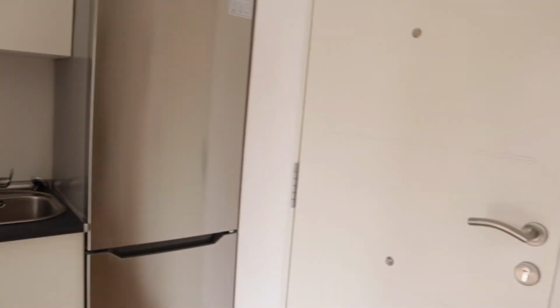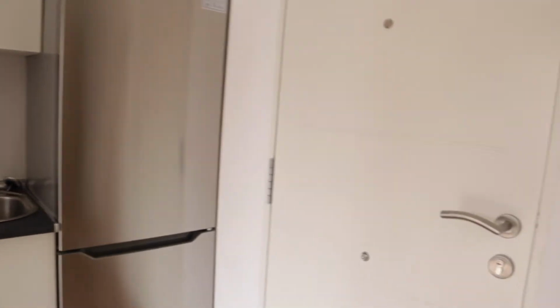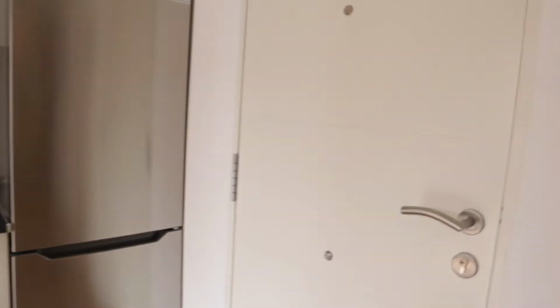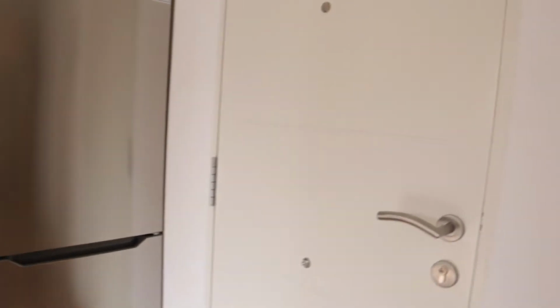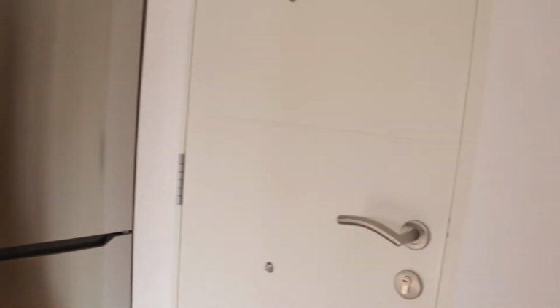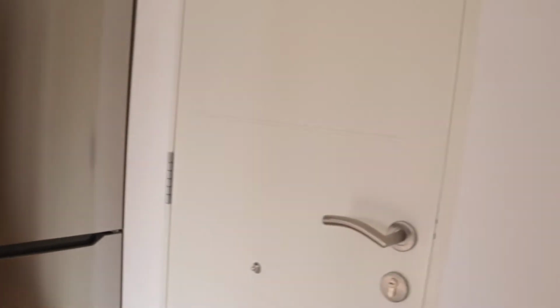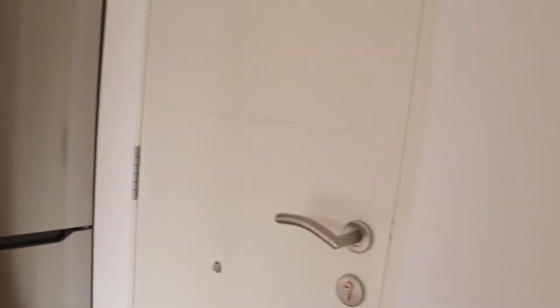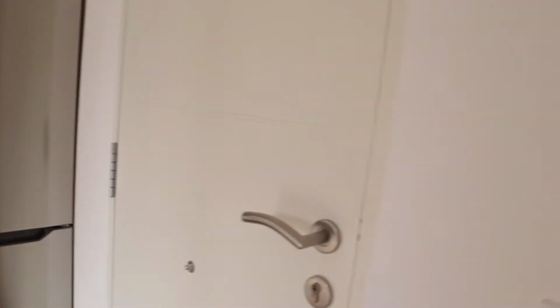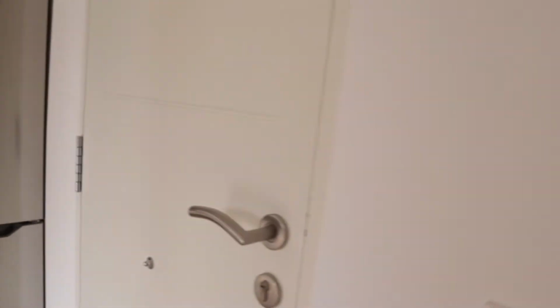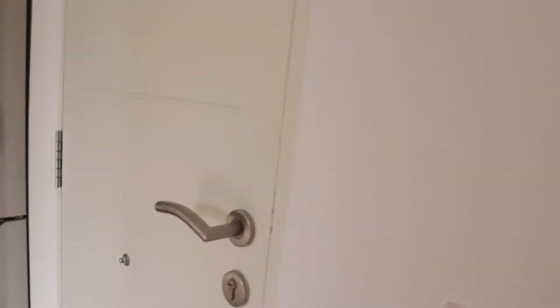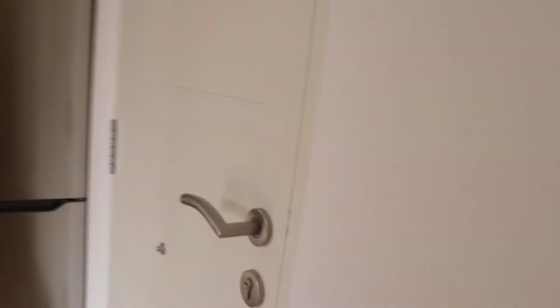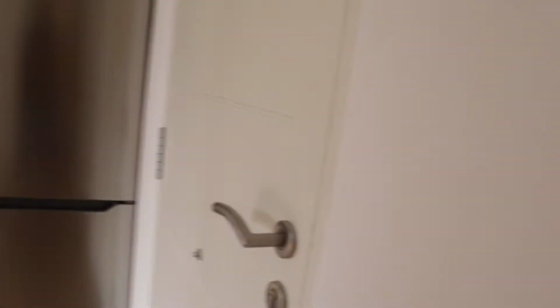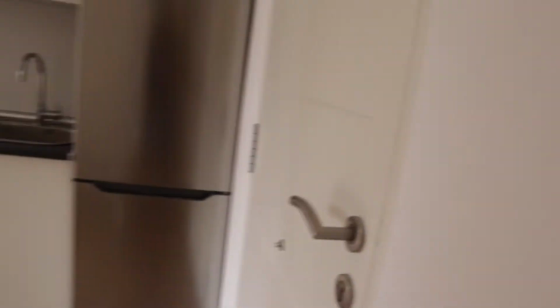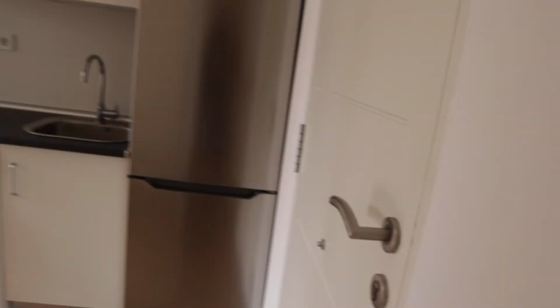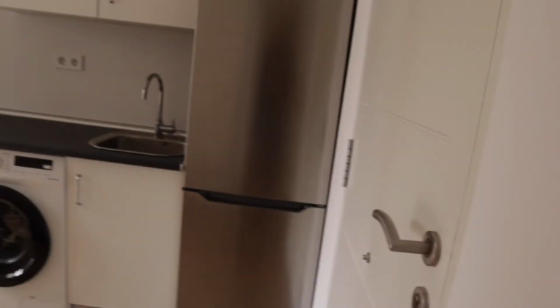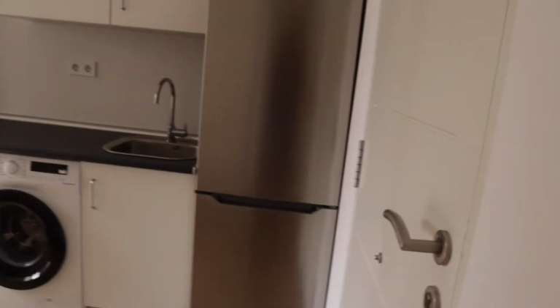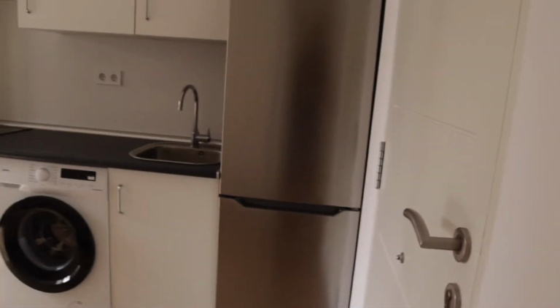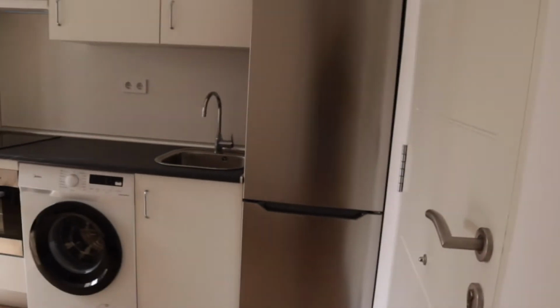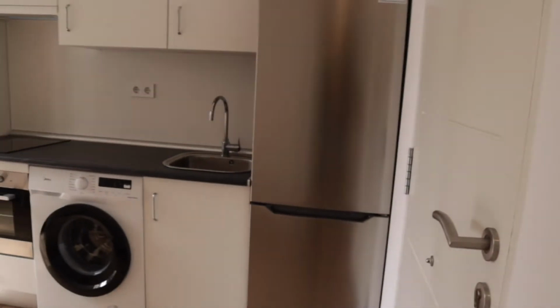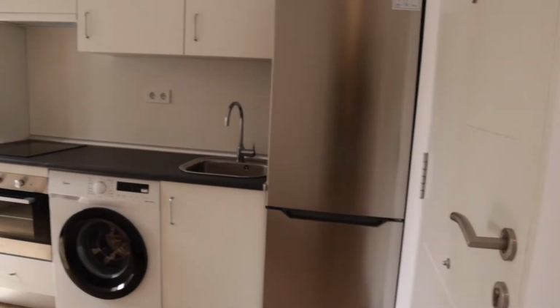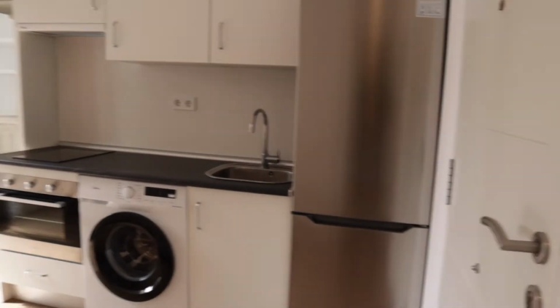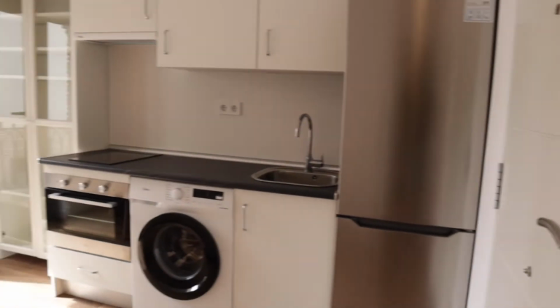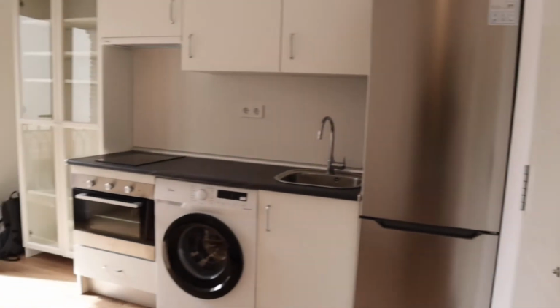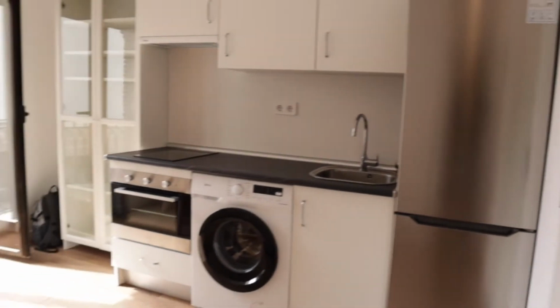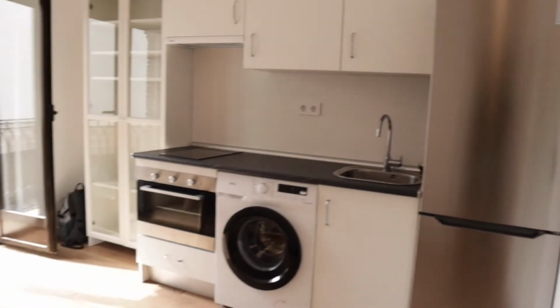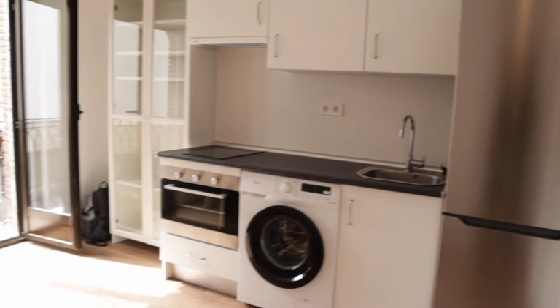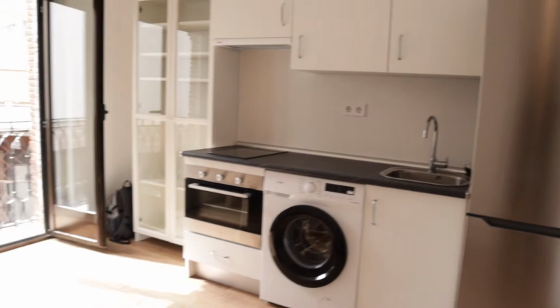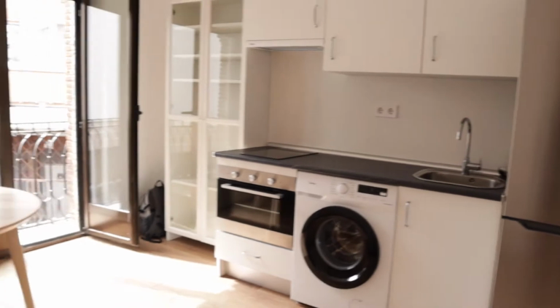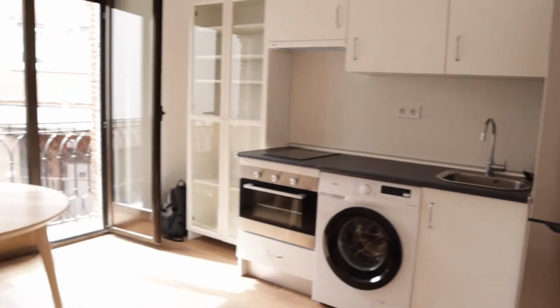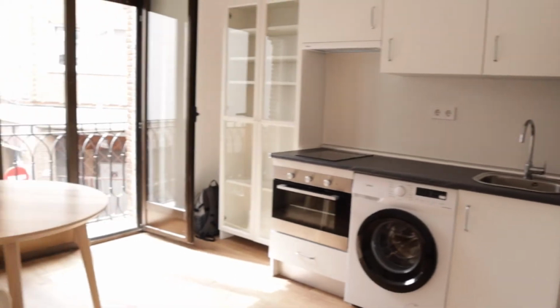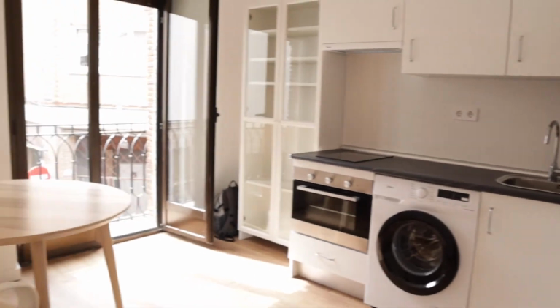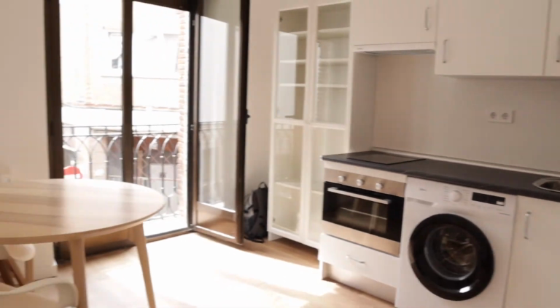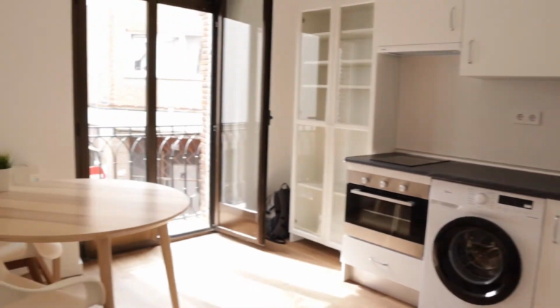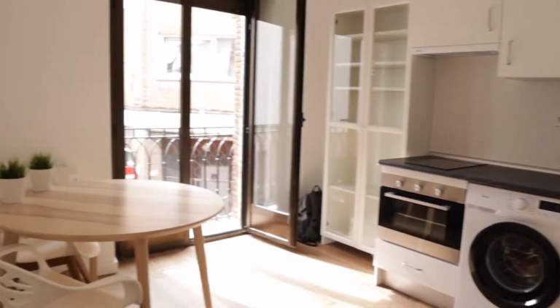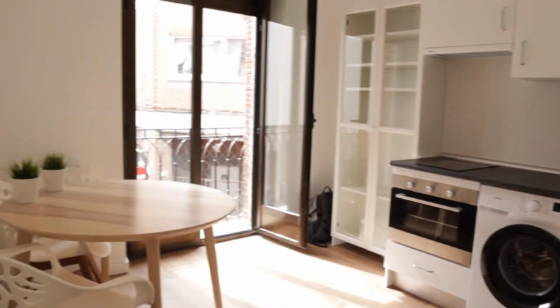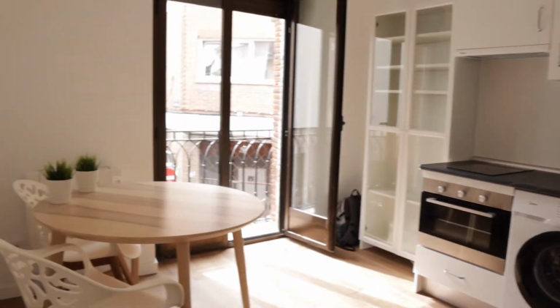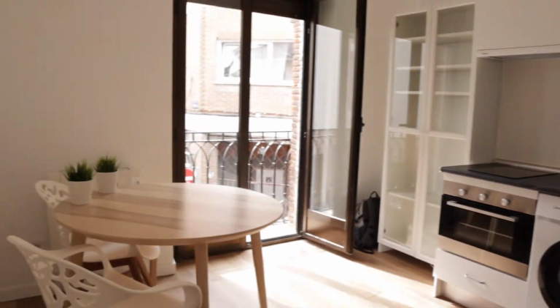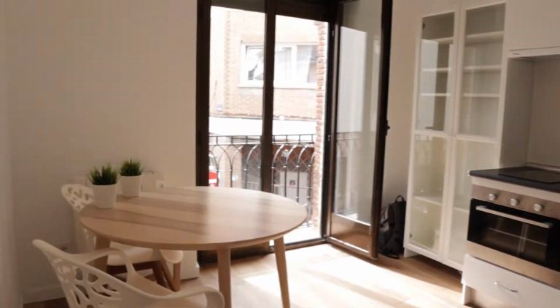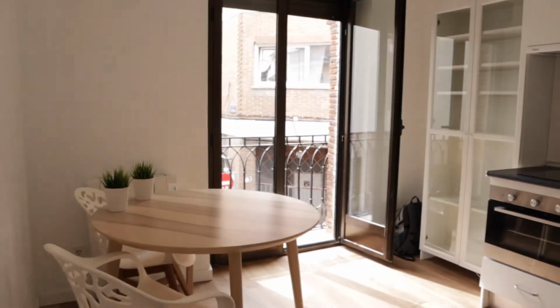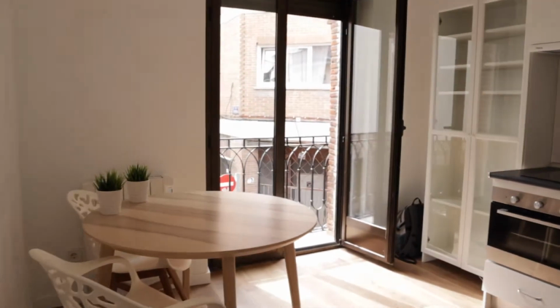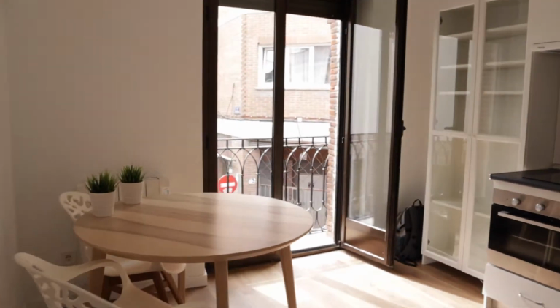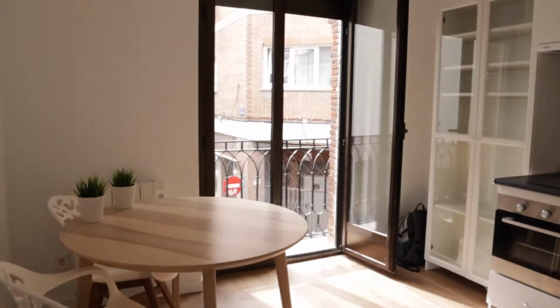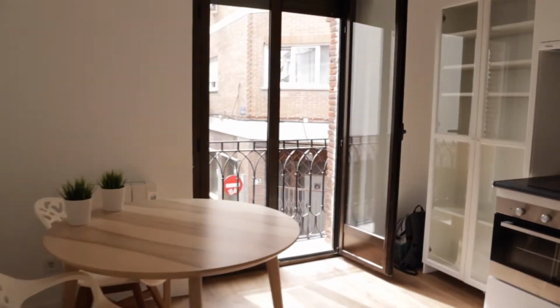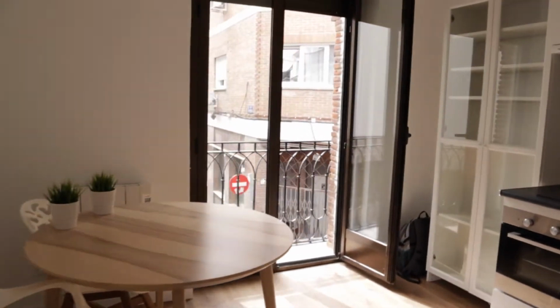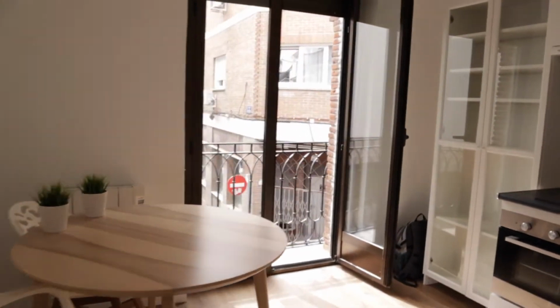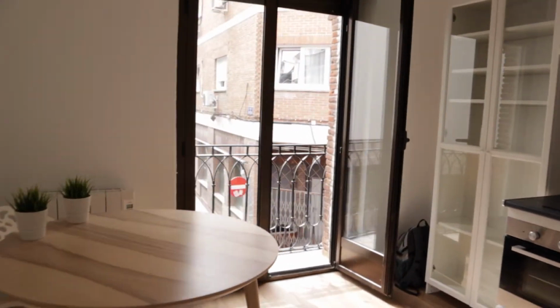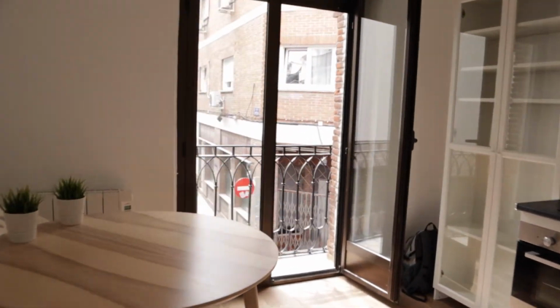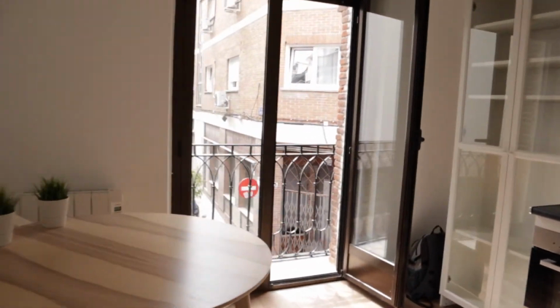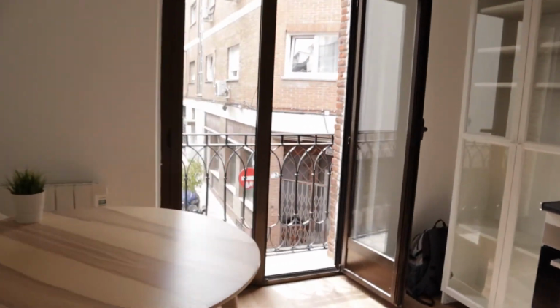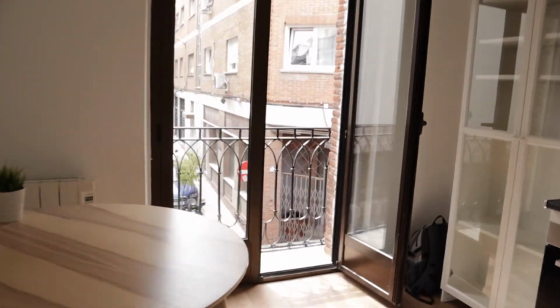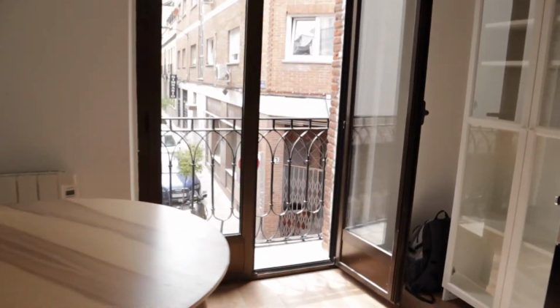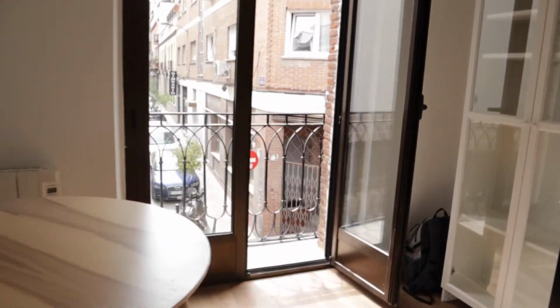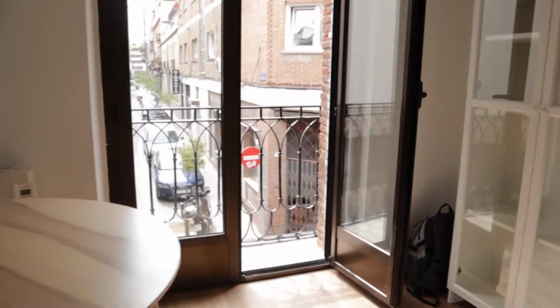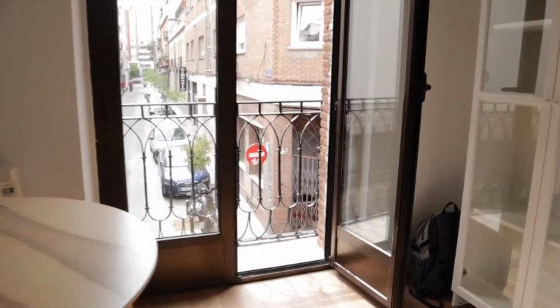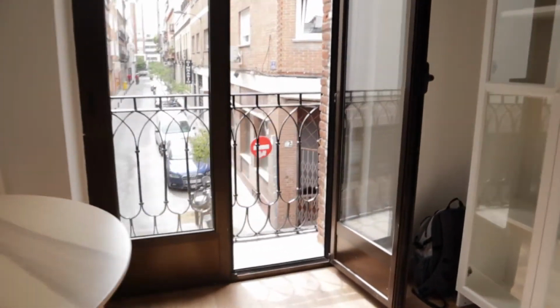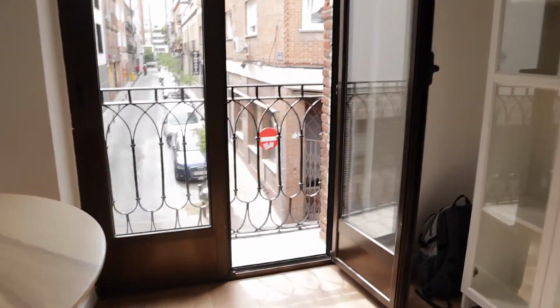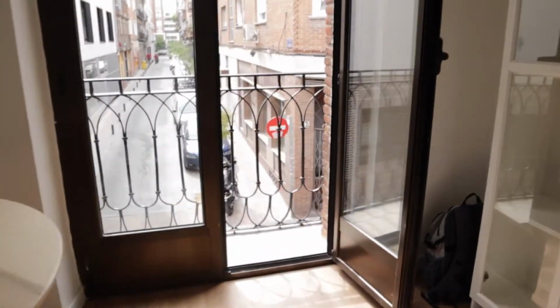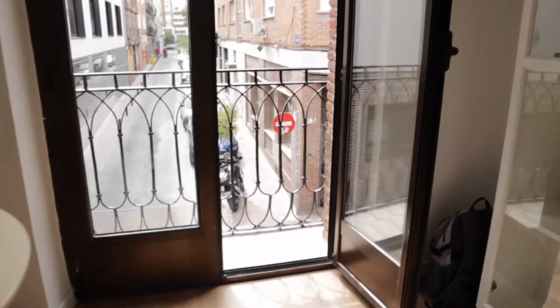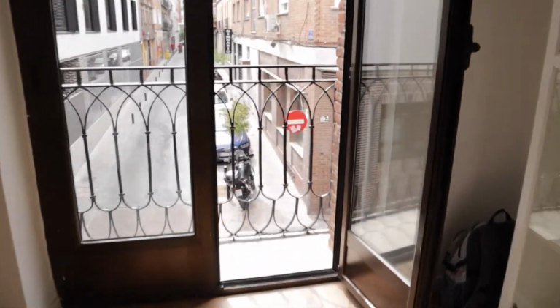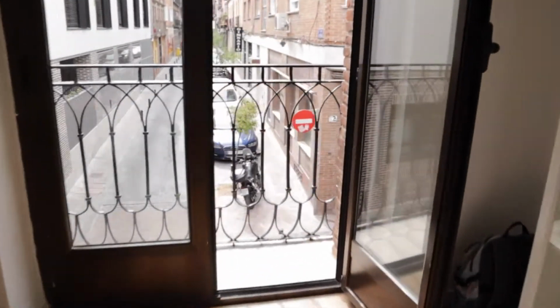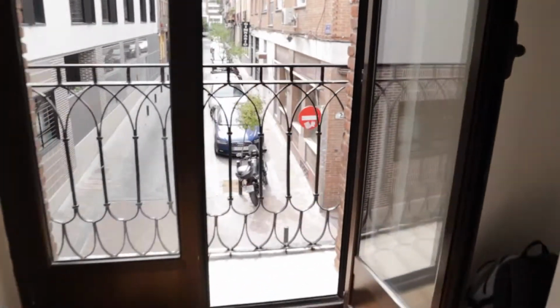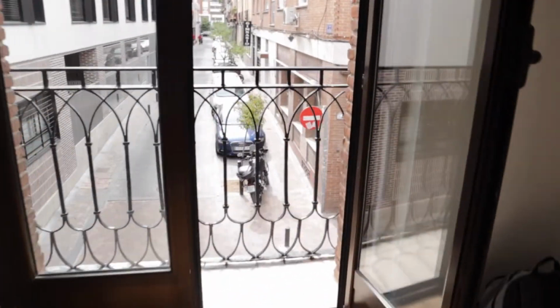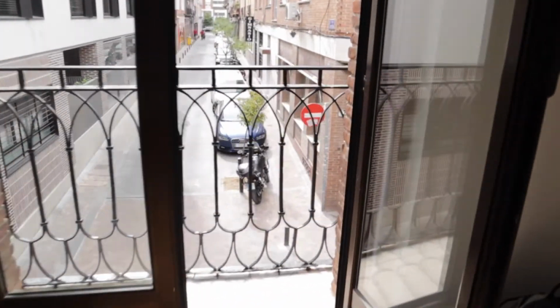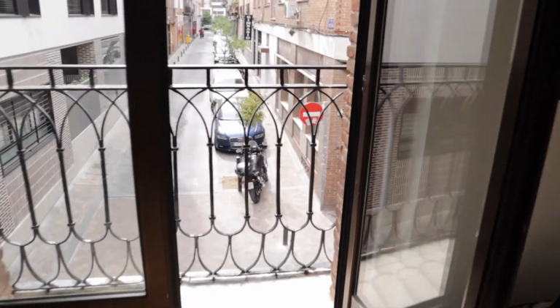Really good space and light, with this balcony here with a street view.